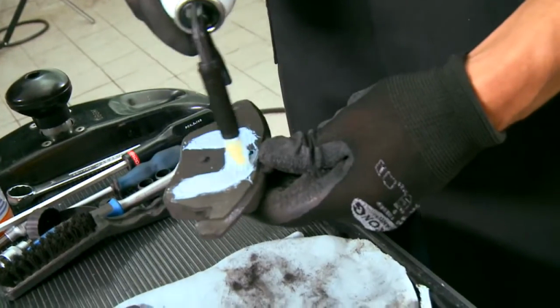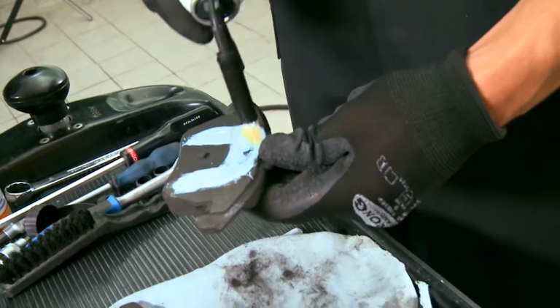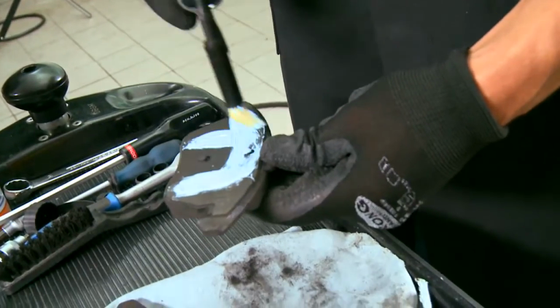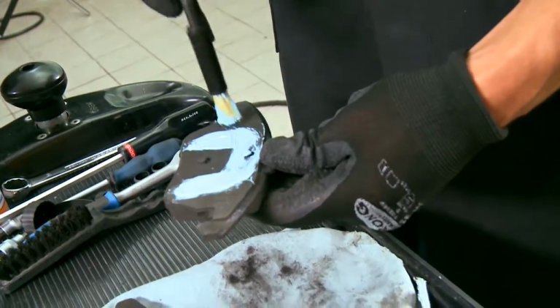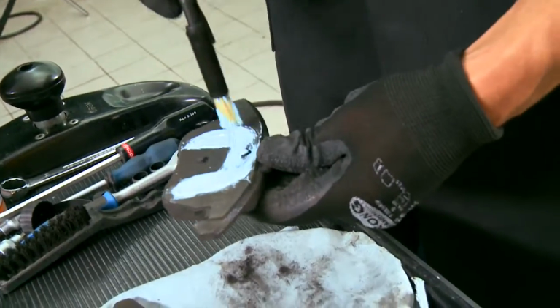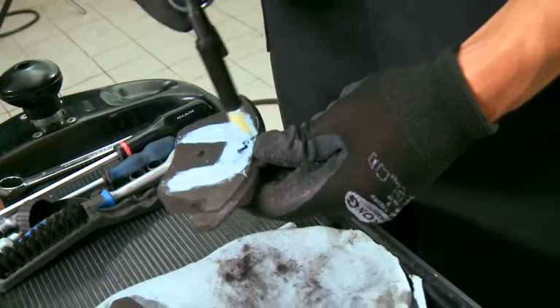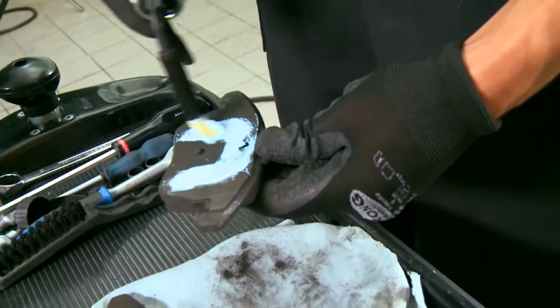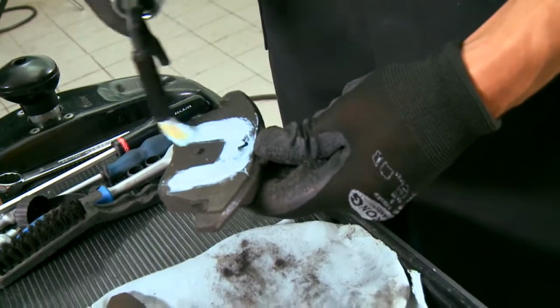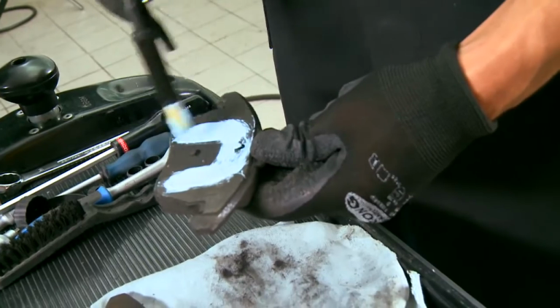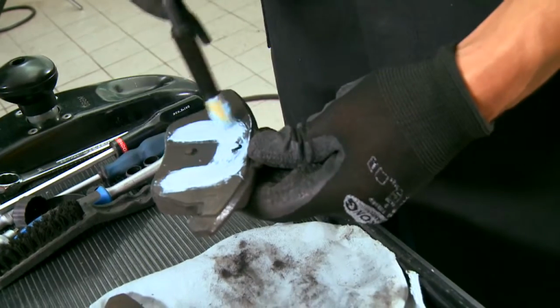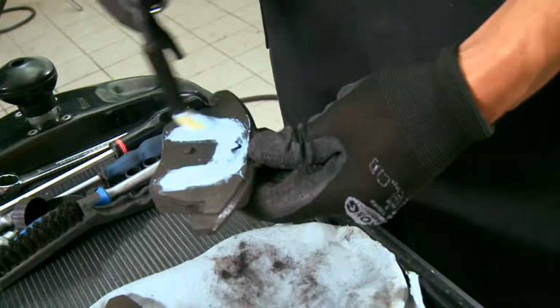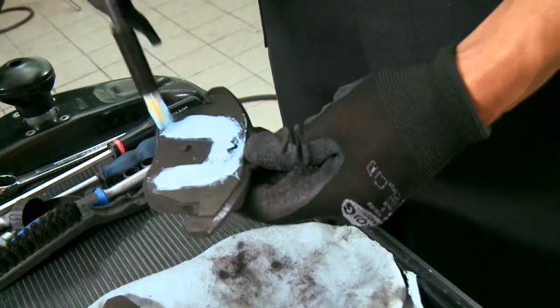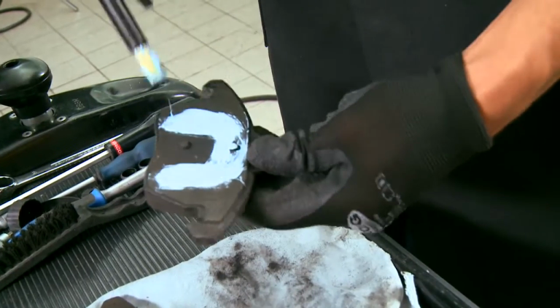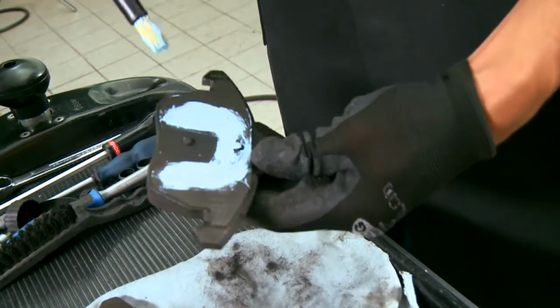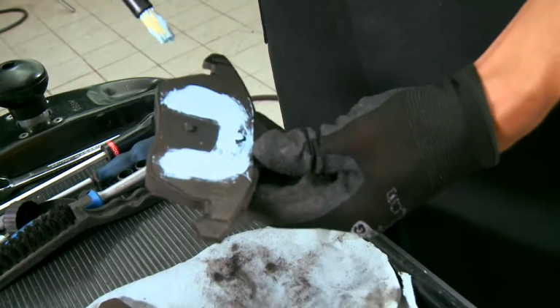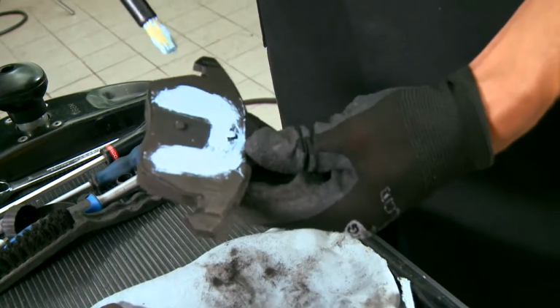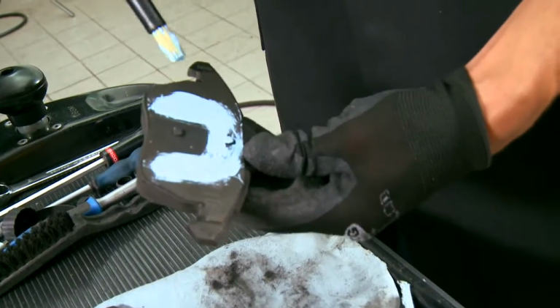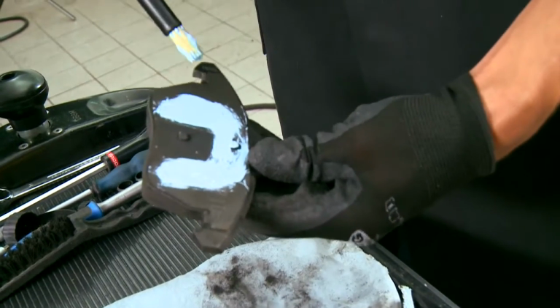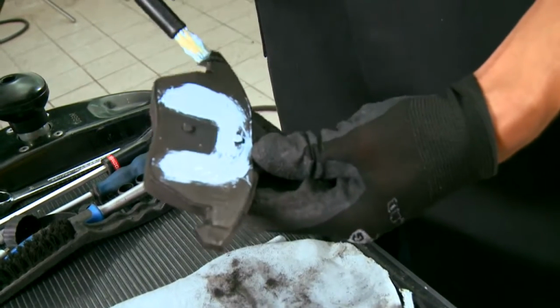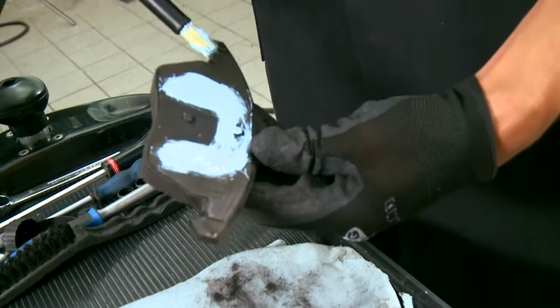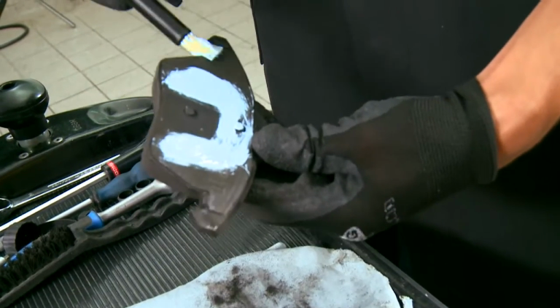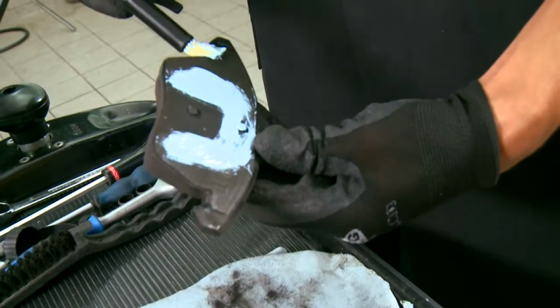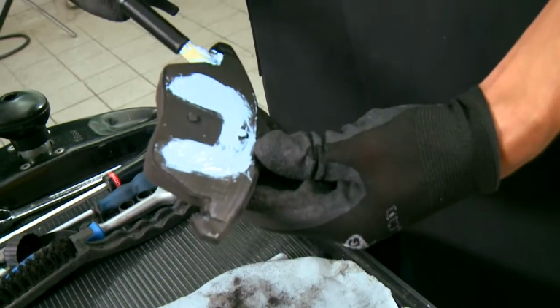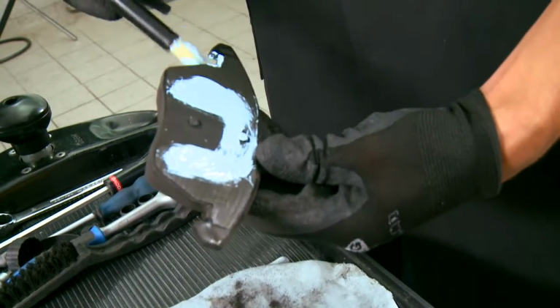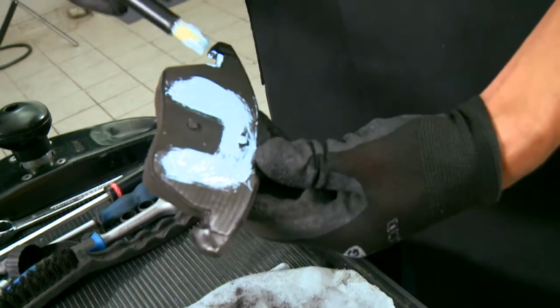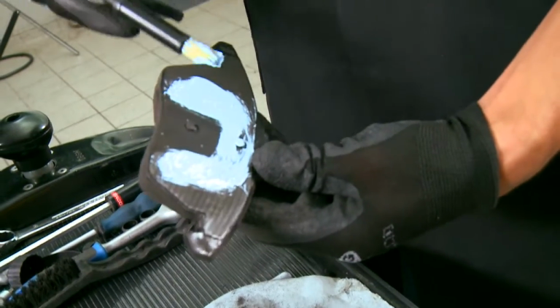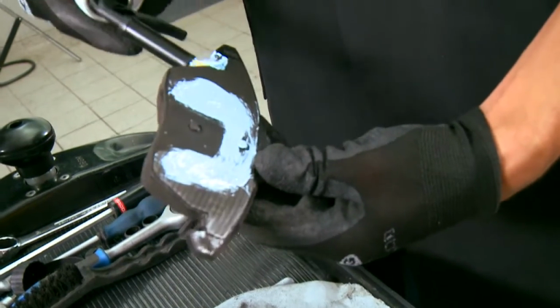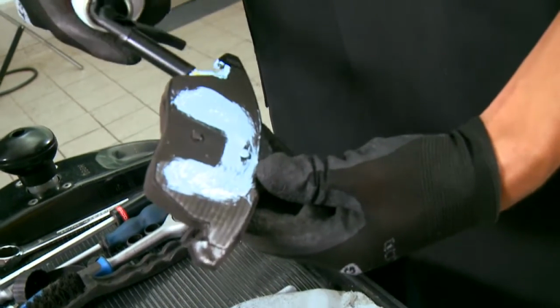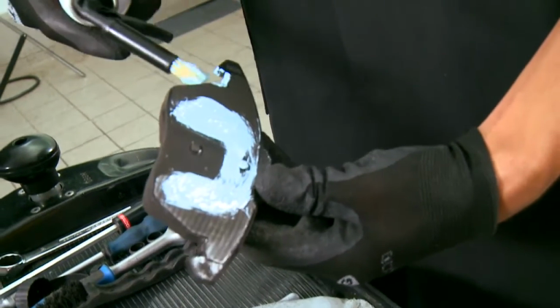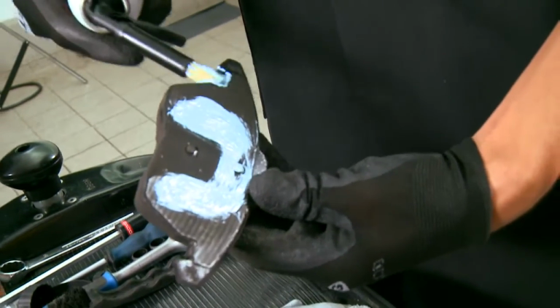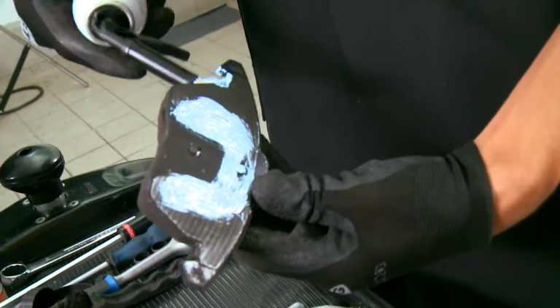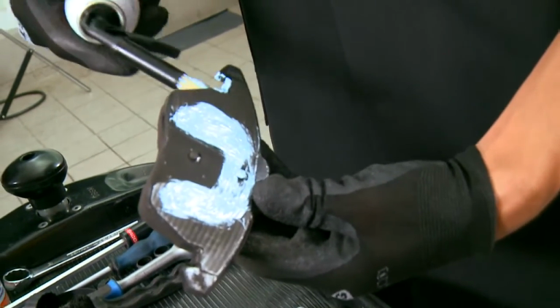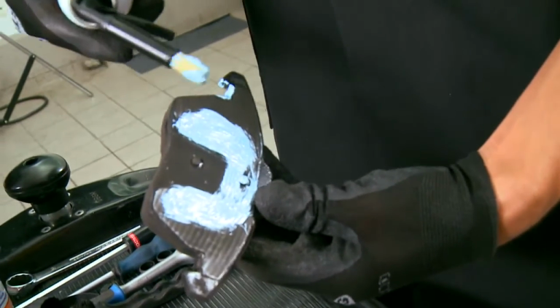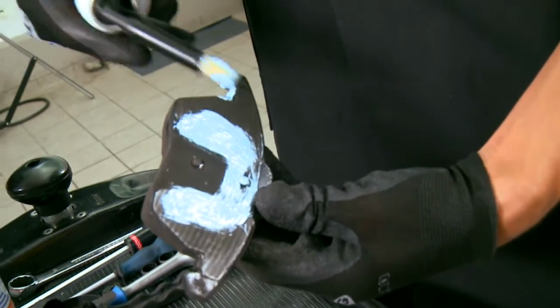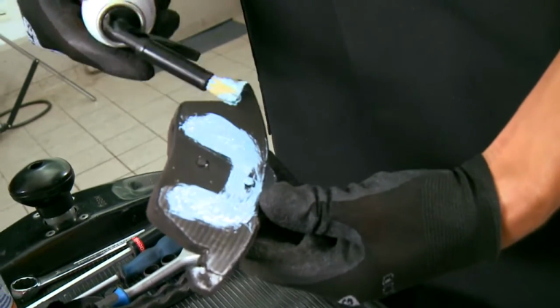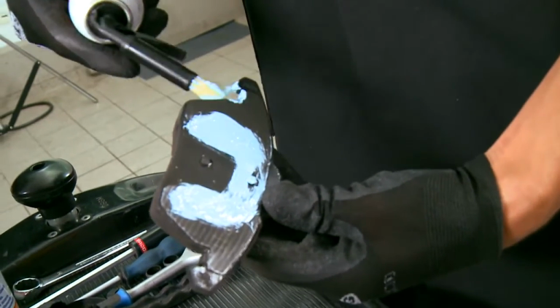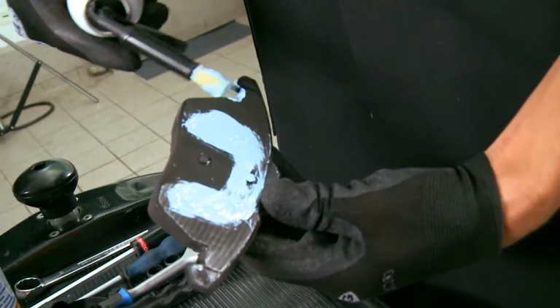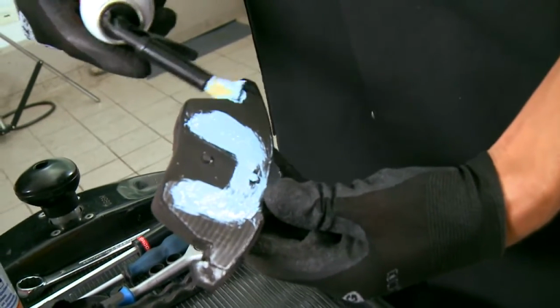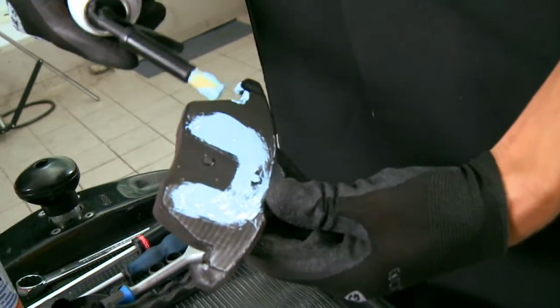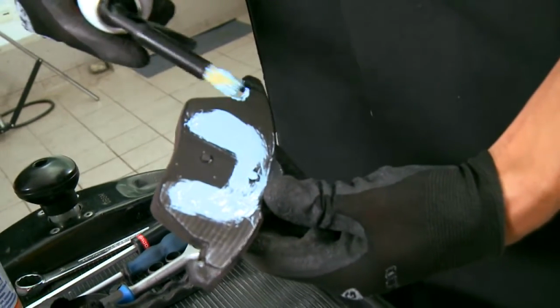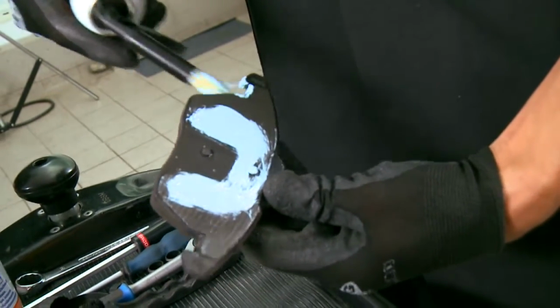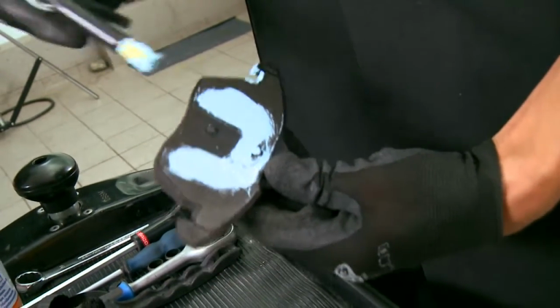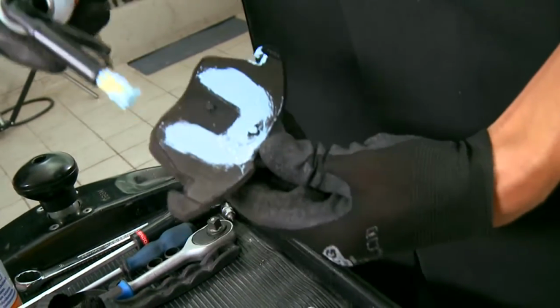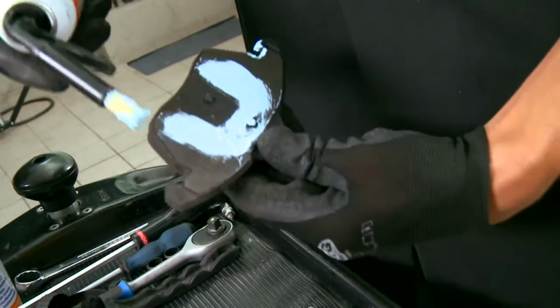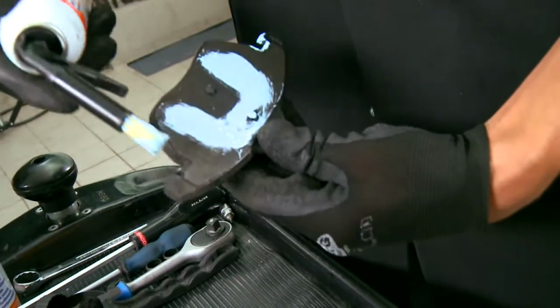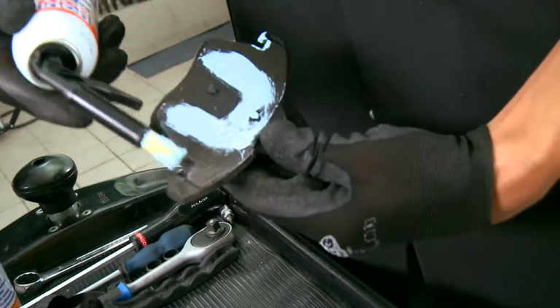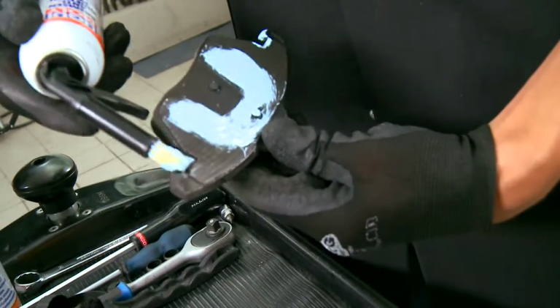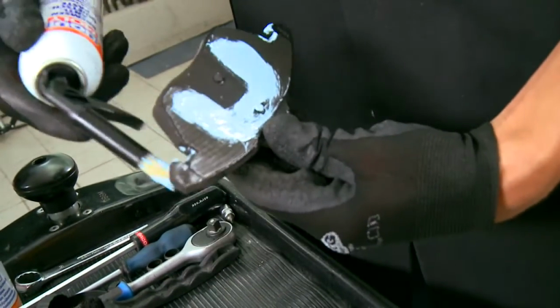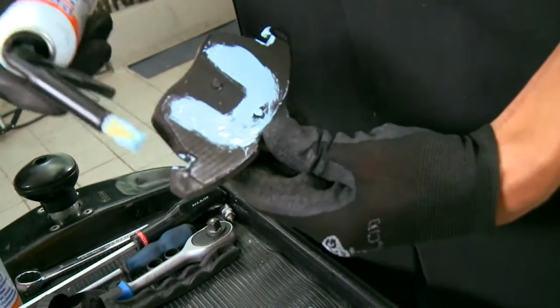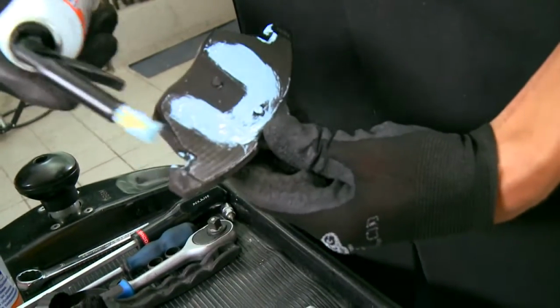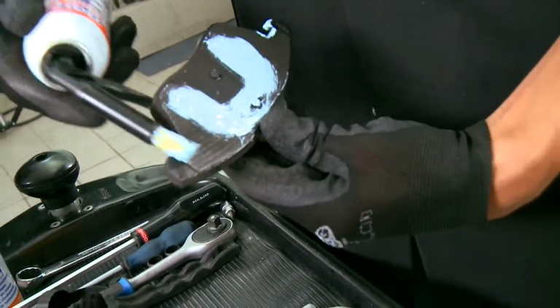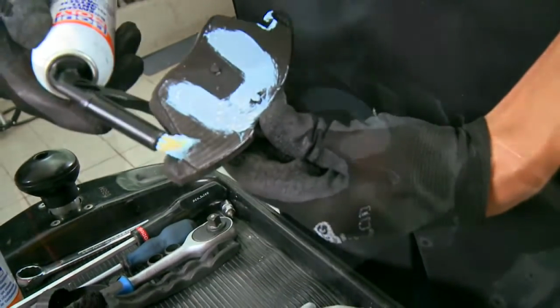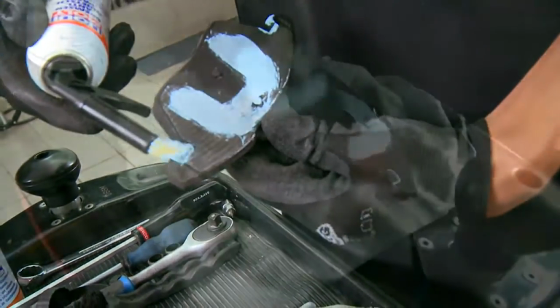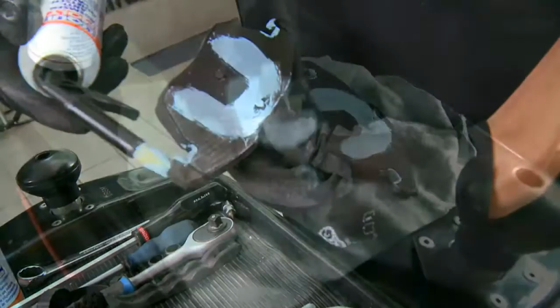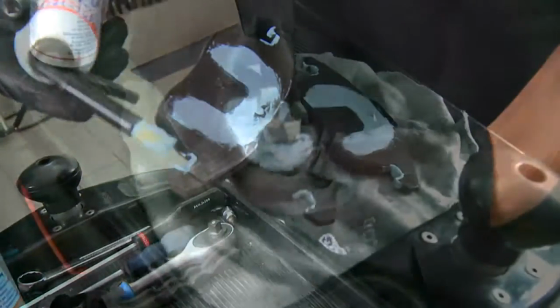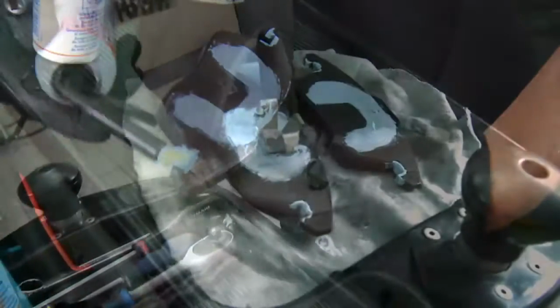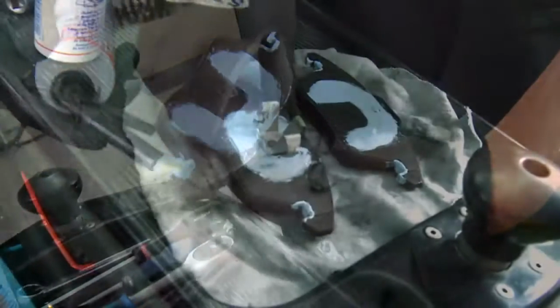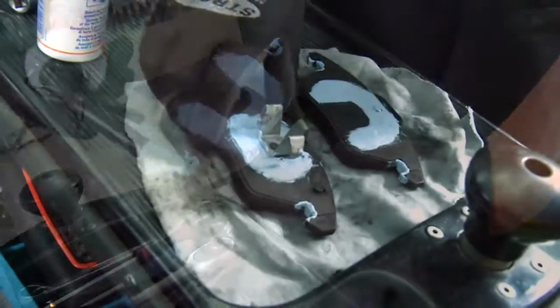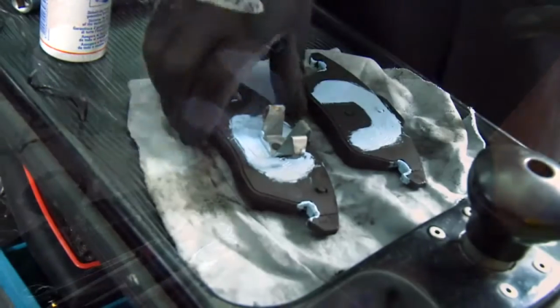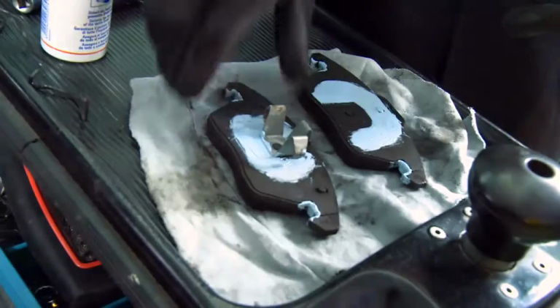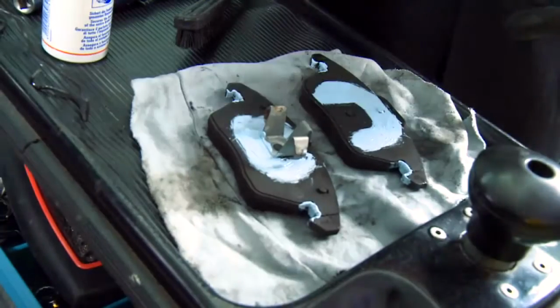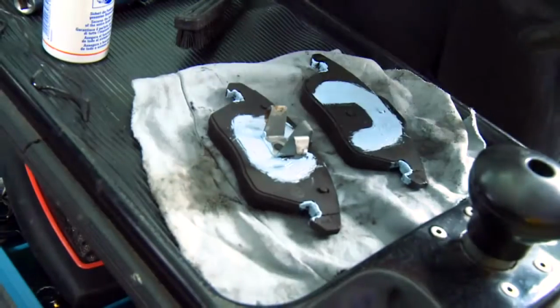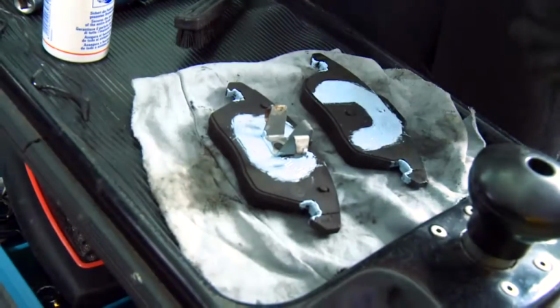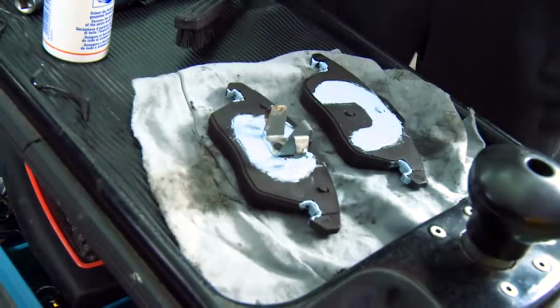In the process, make sure that the brake anti-squeal paste is not applied to the friction surface of the lining or the brake disc.